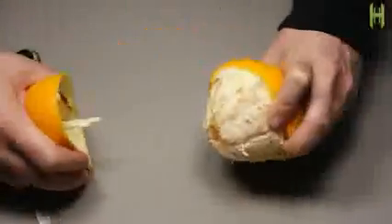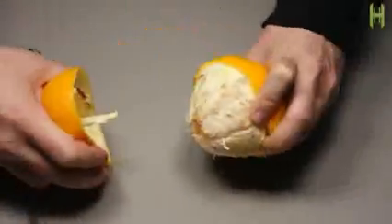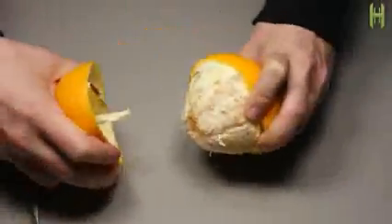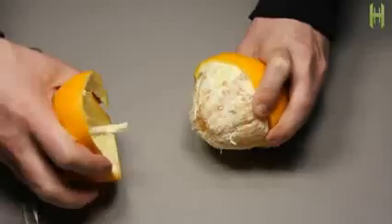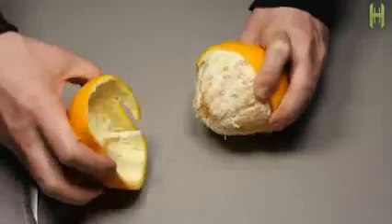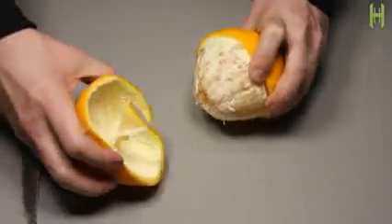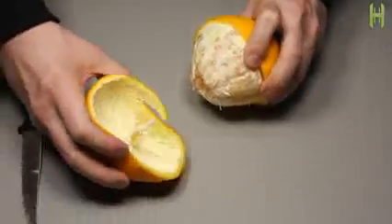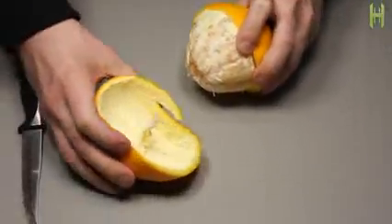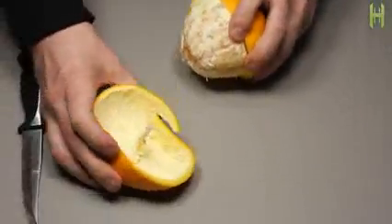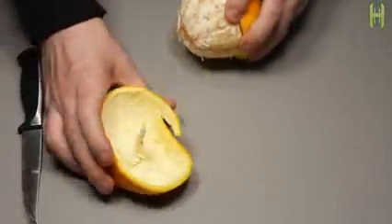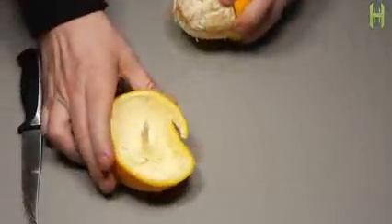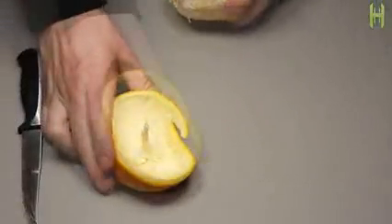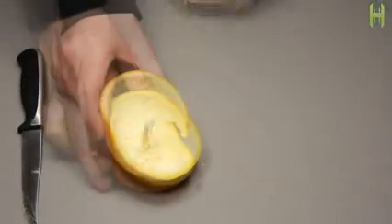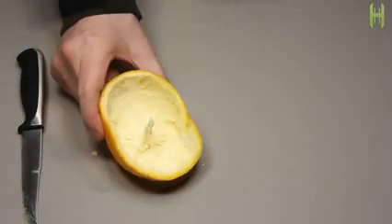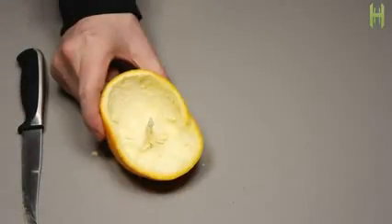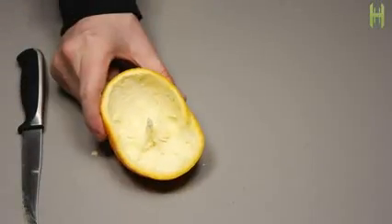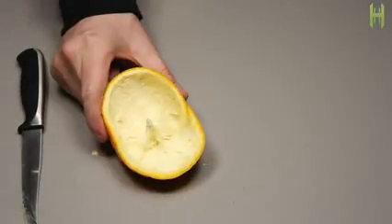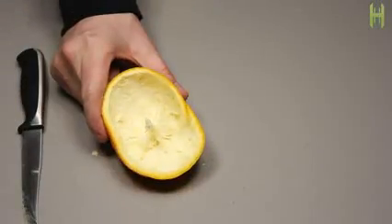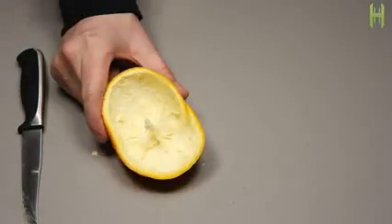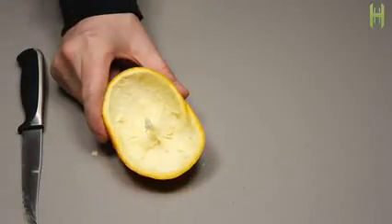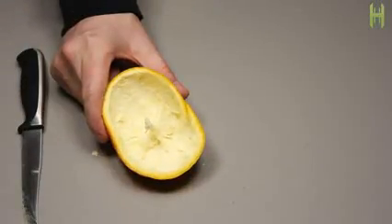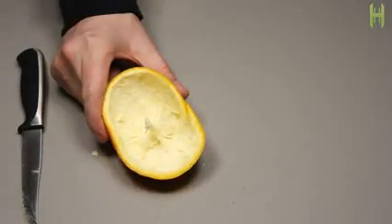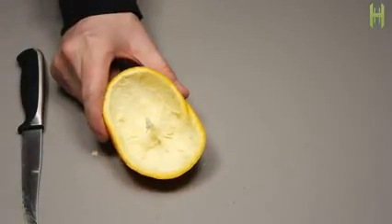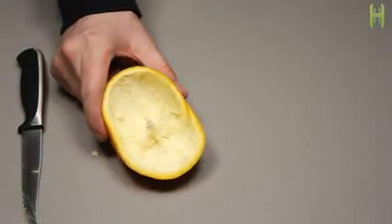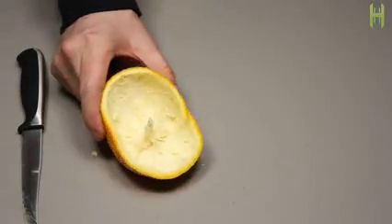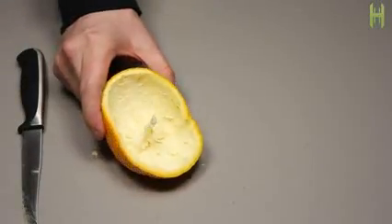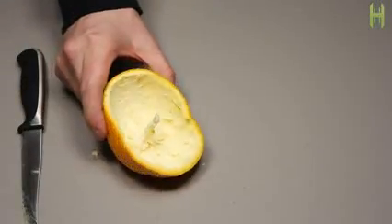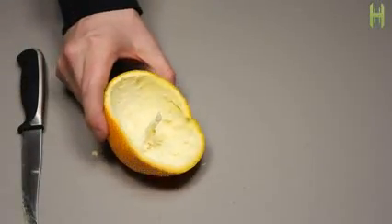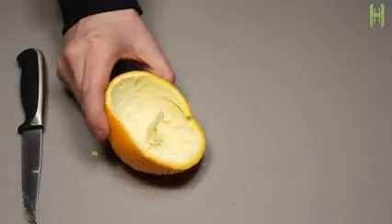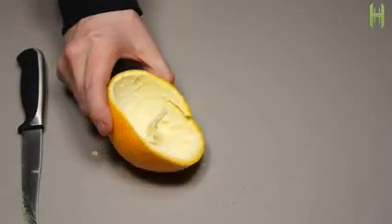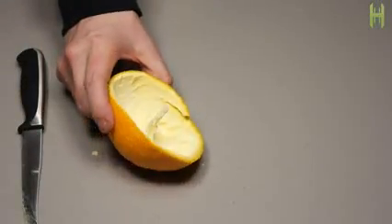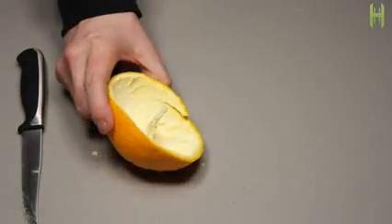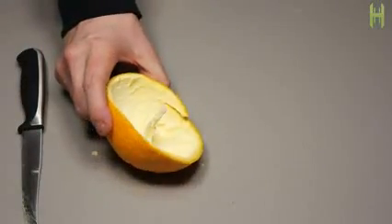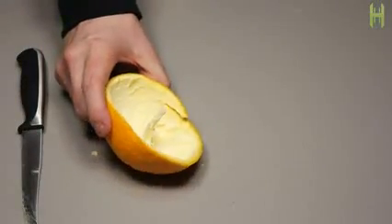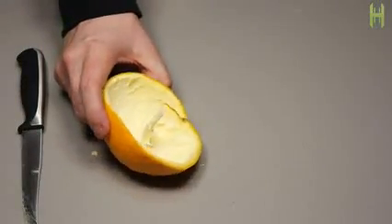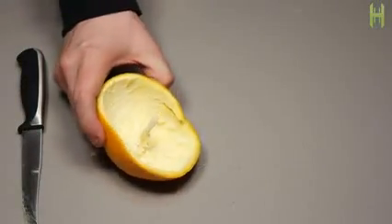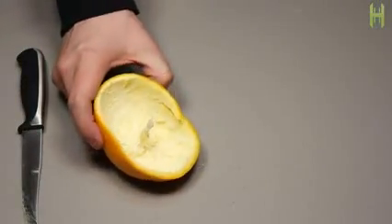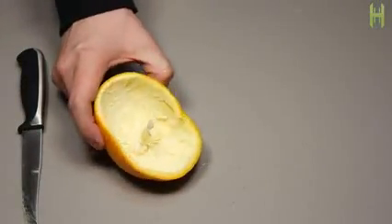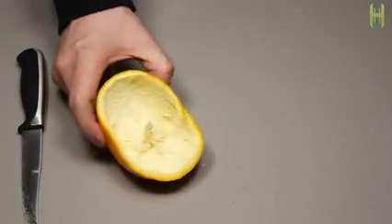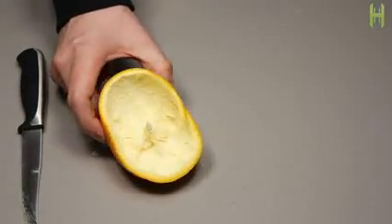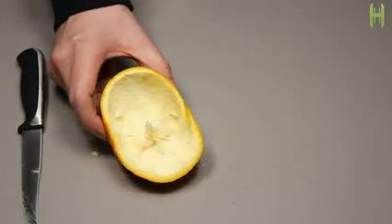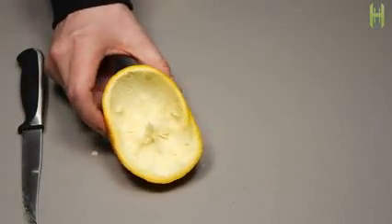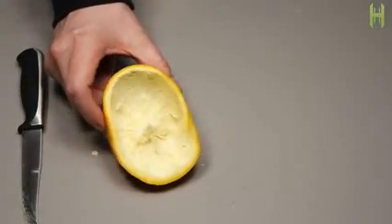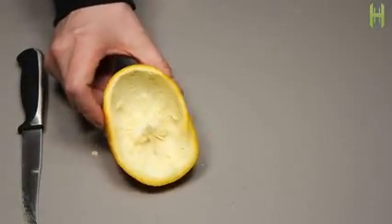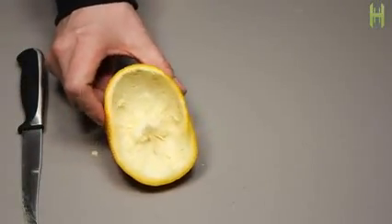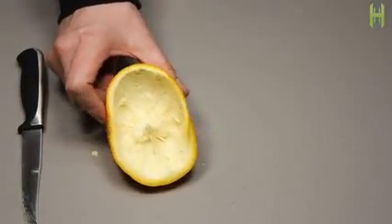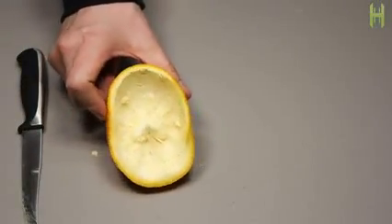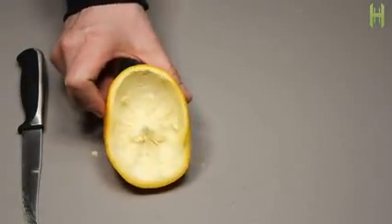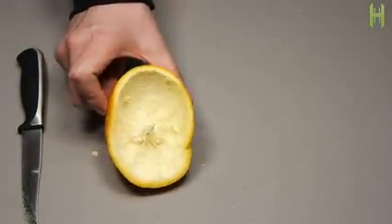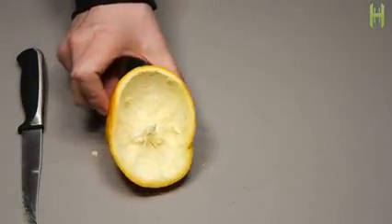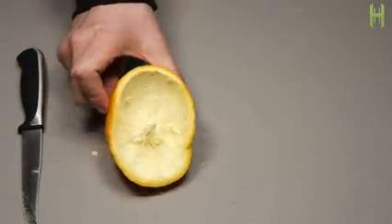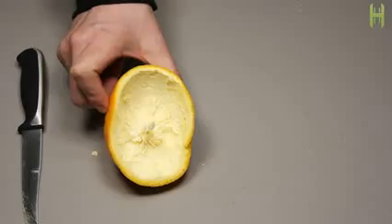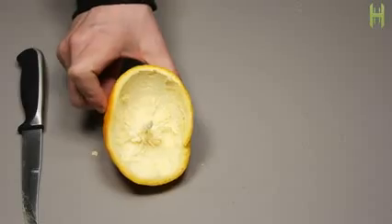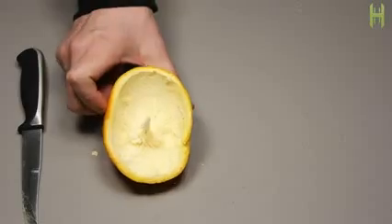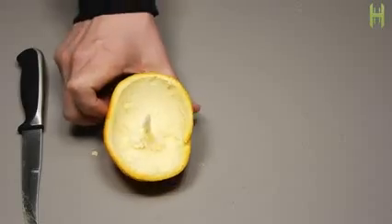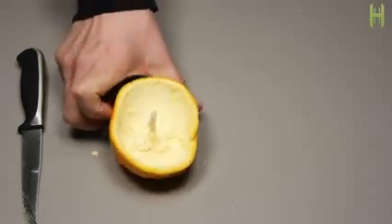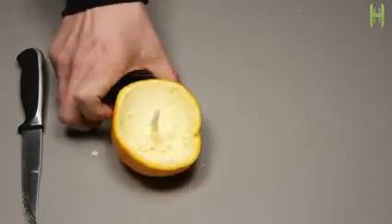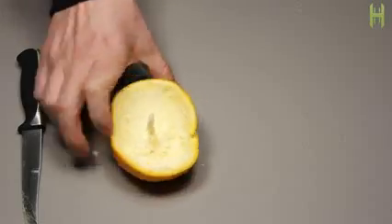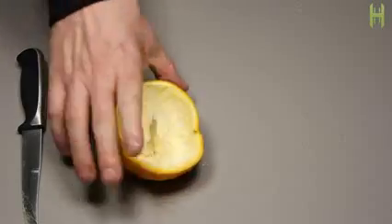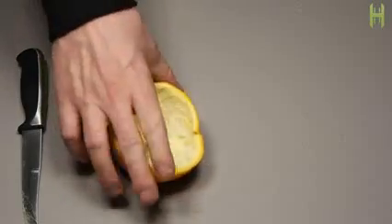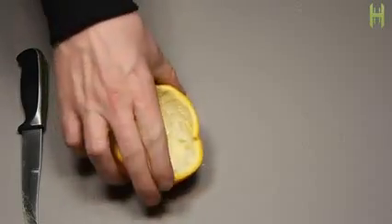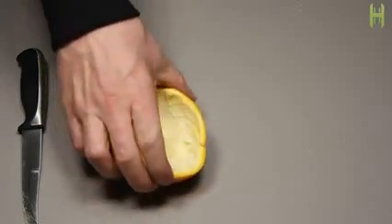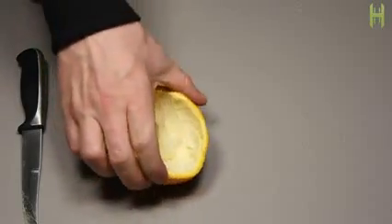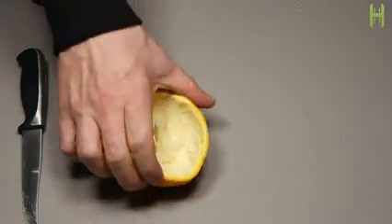Put it aside for later eating. Now you're going to want to do this part very carefully because you want to keep the stem of the fruit intact.